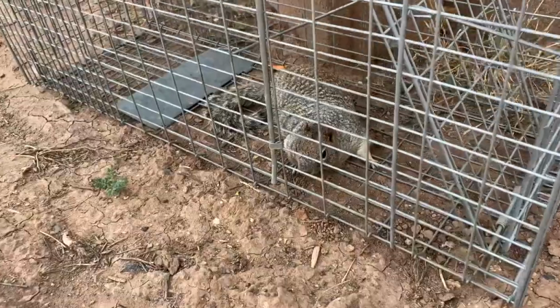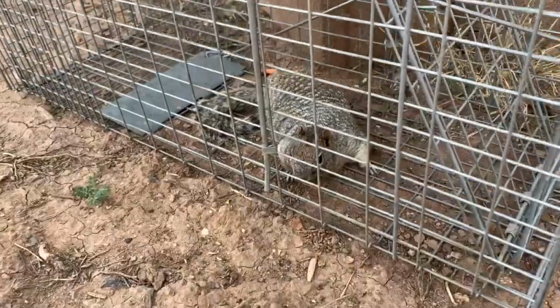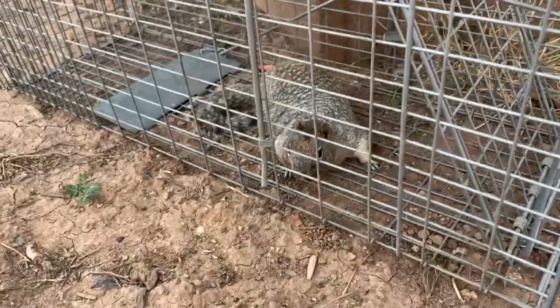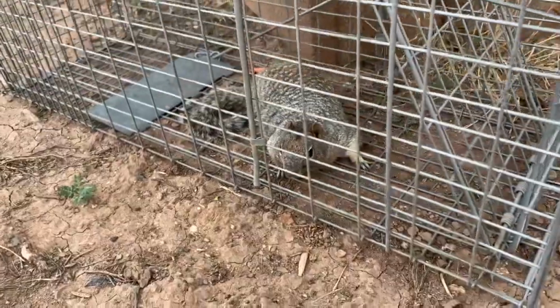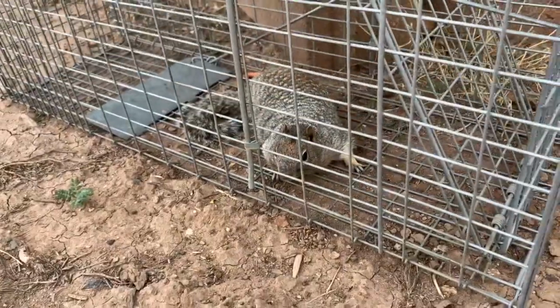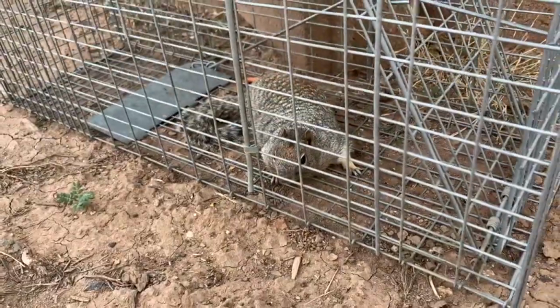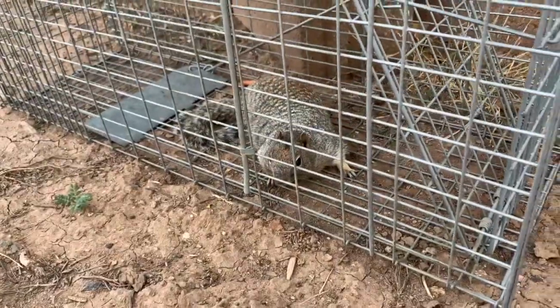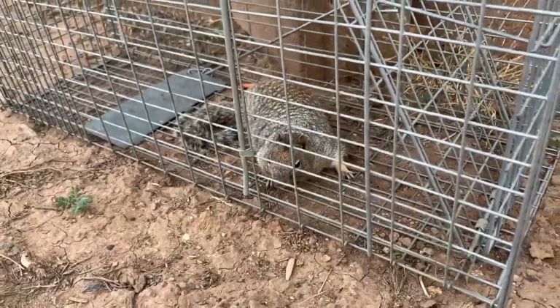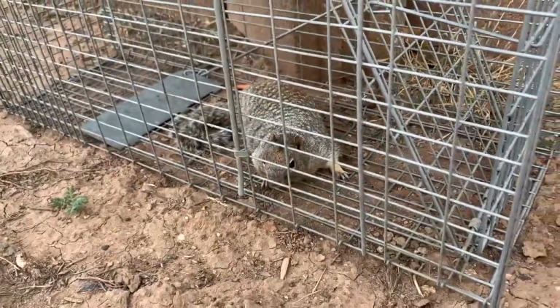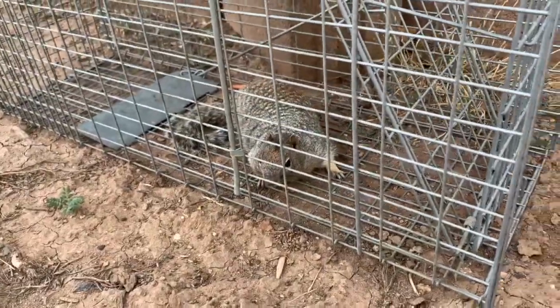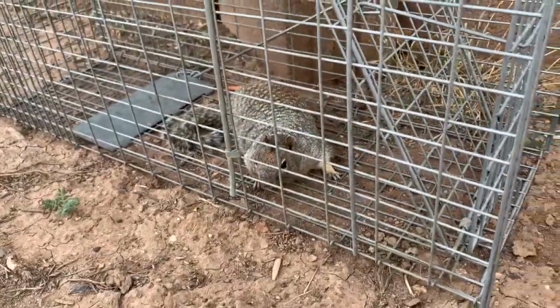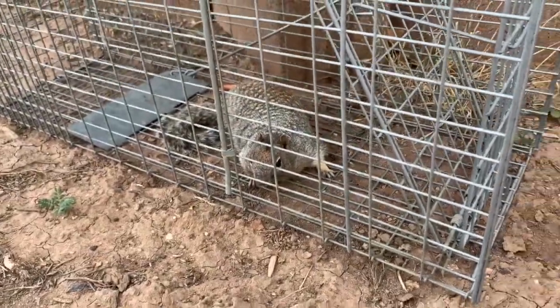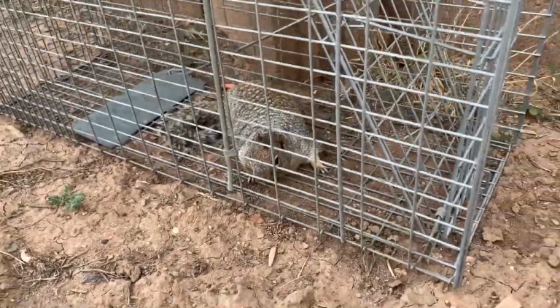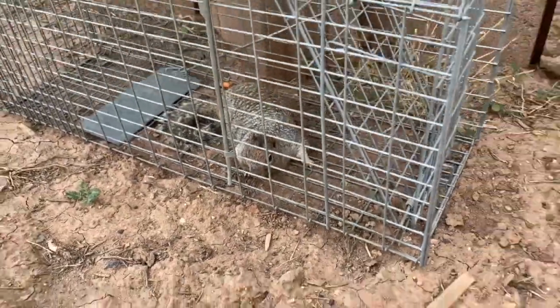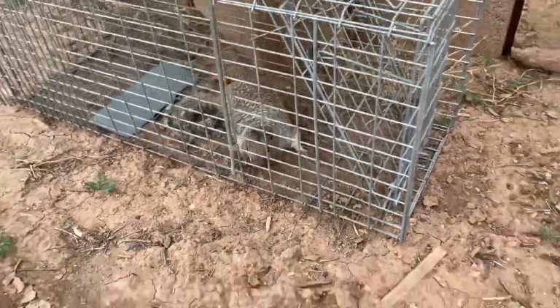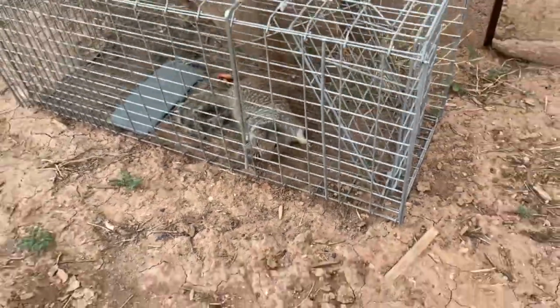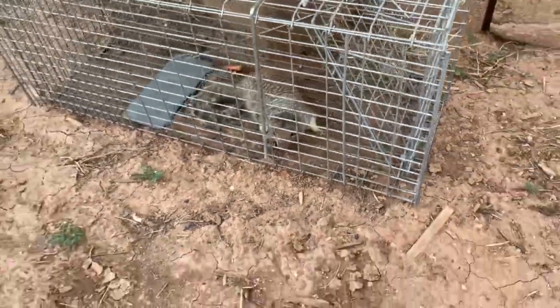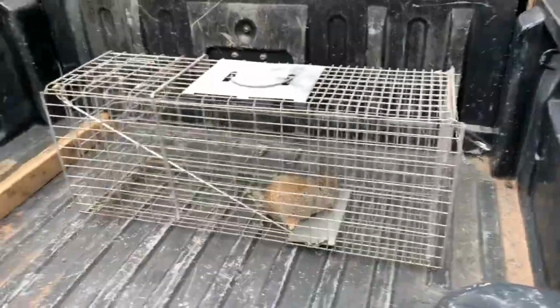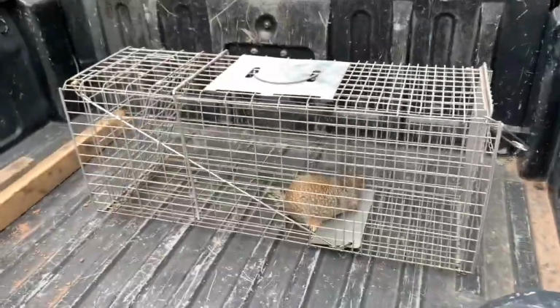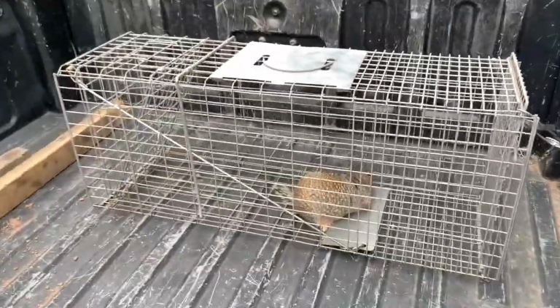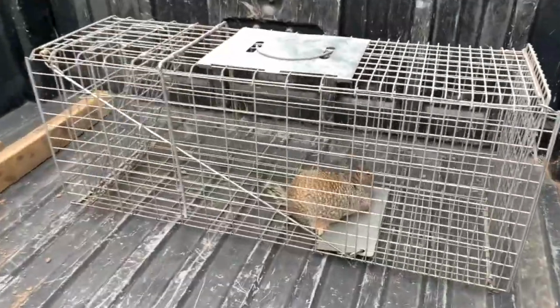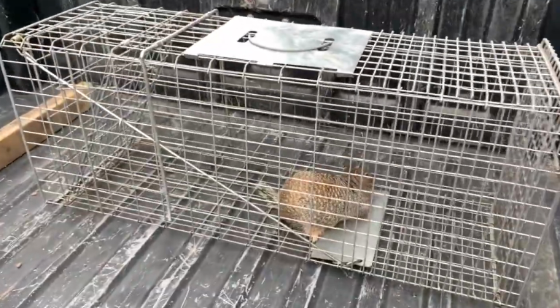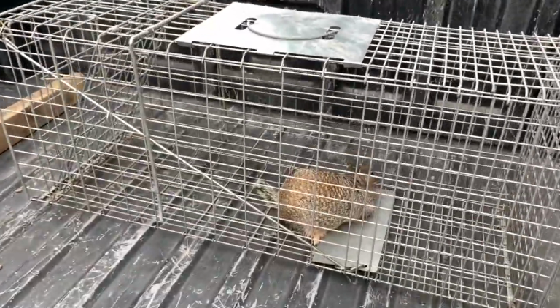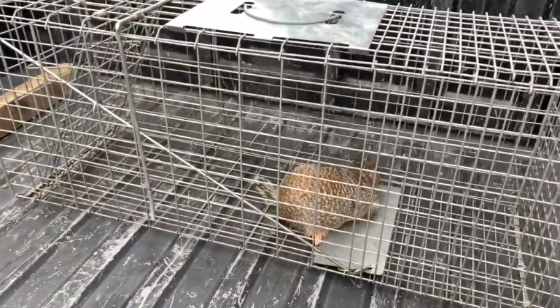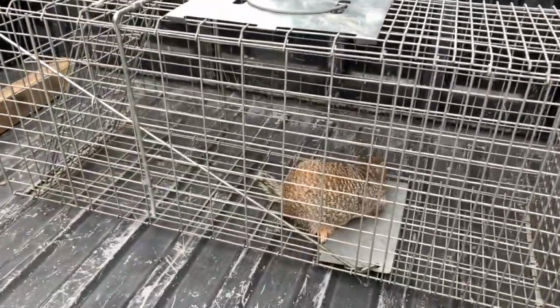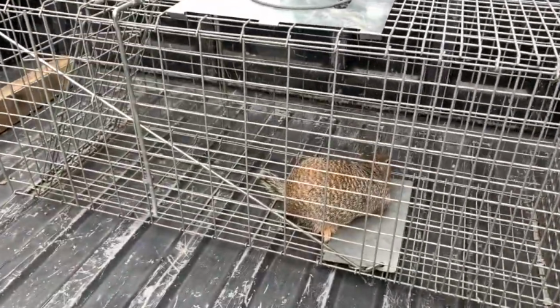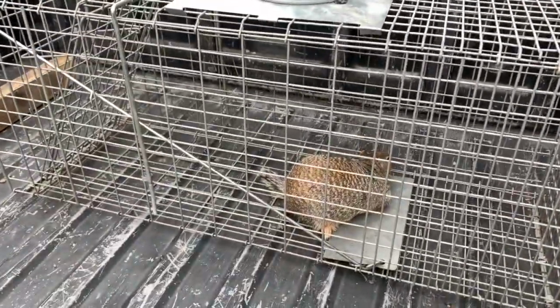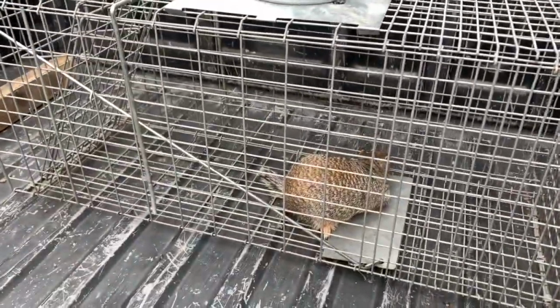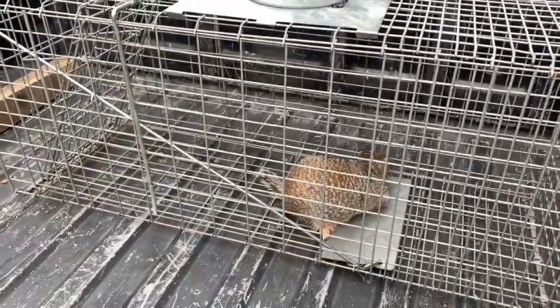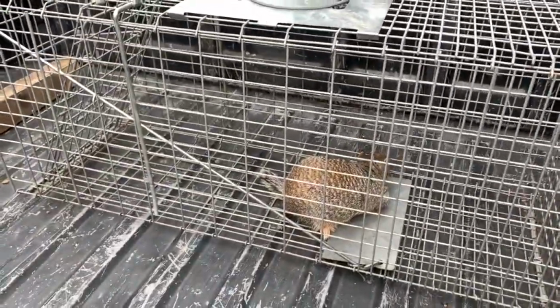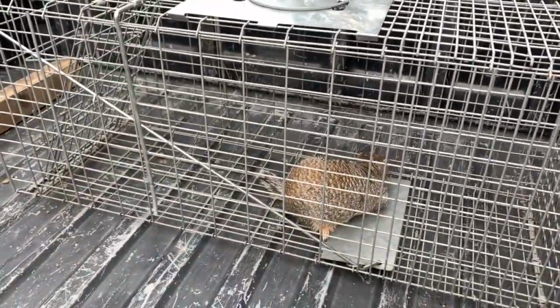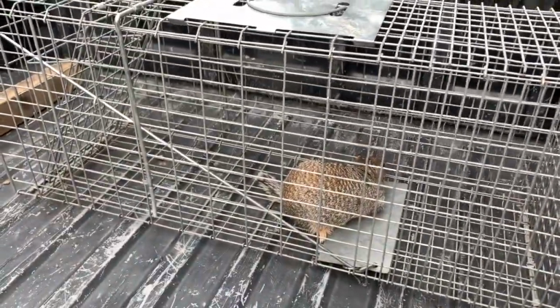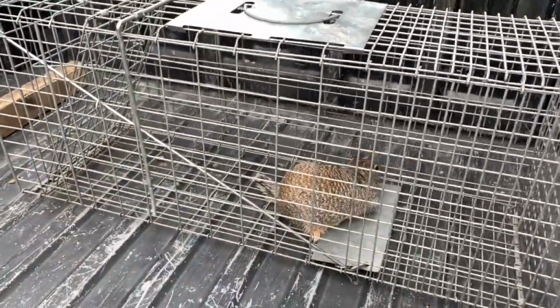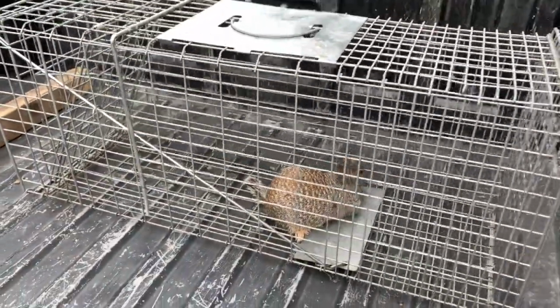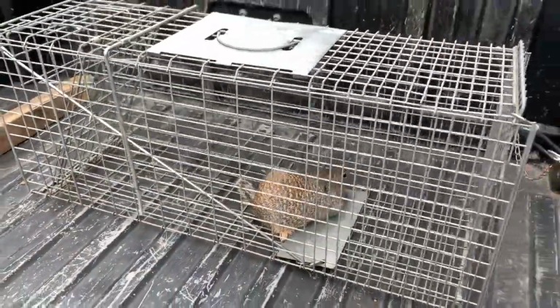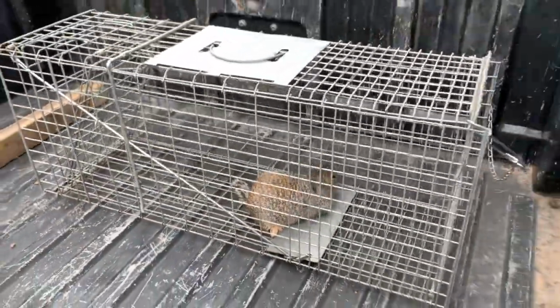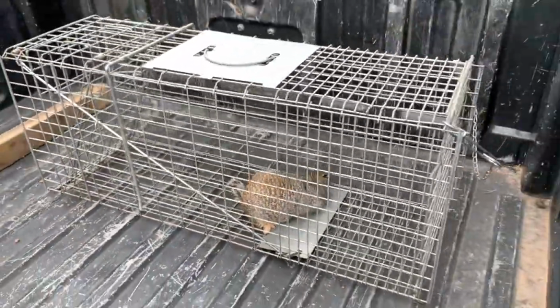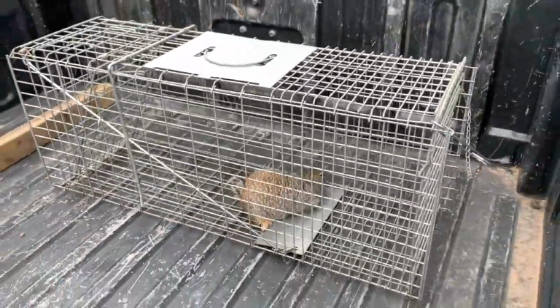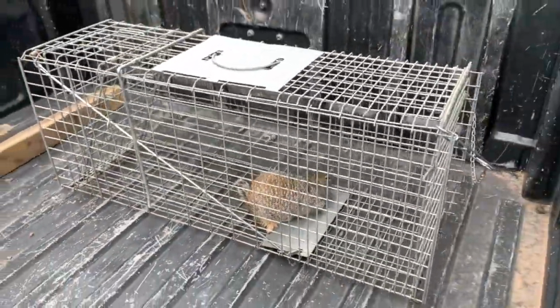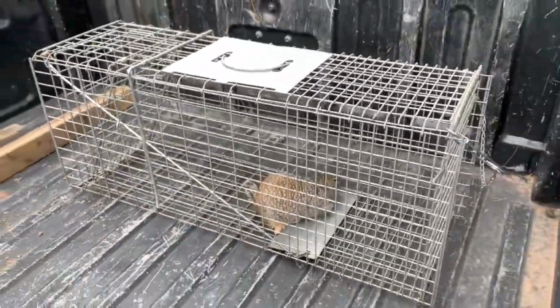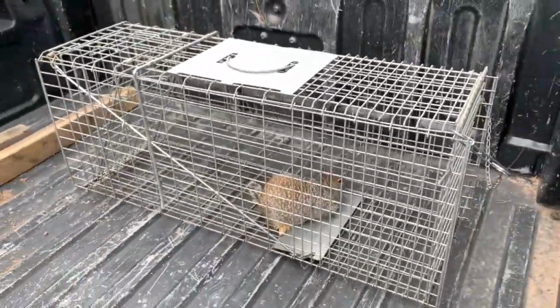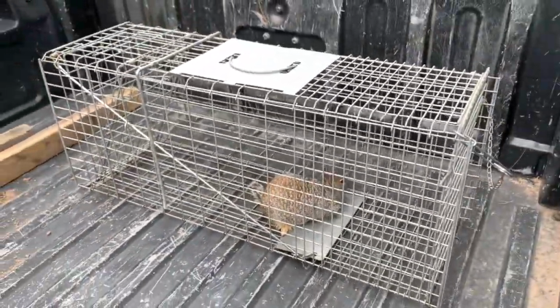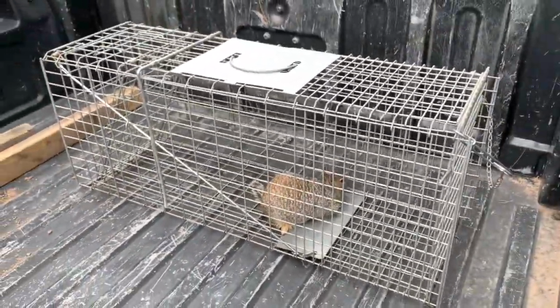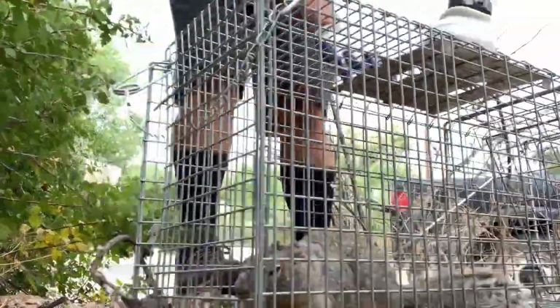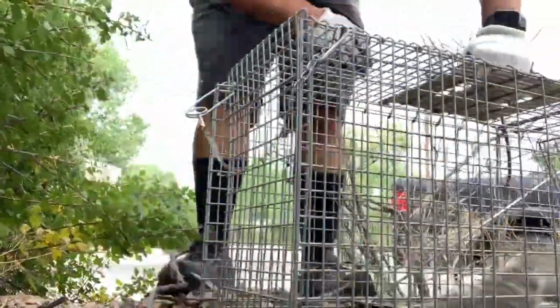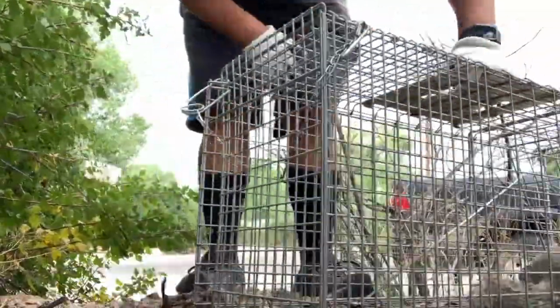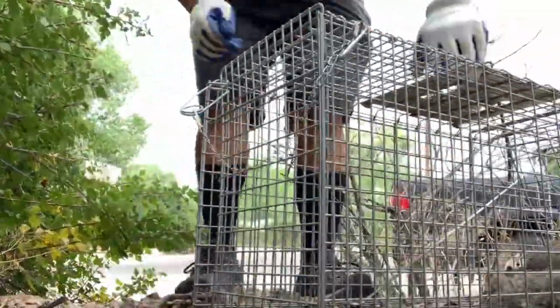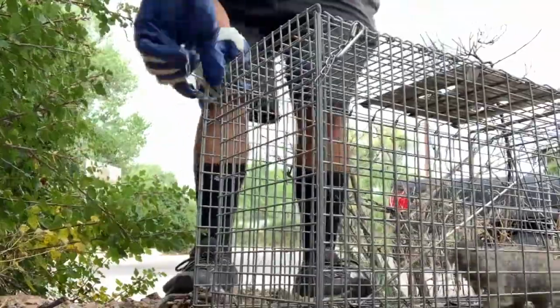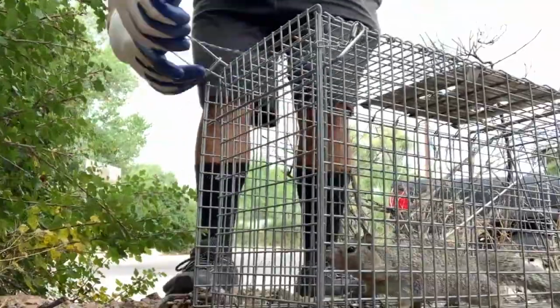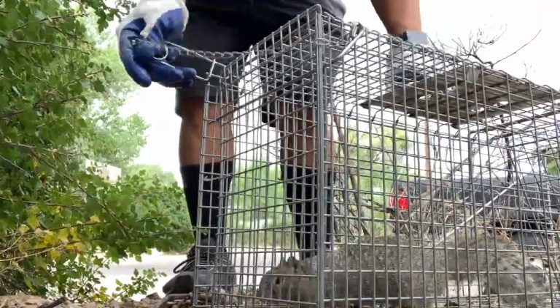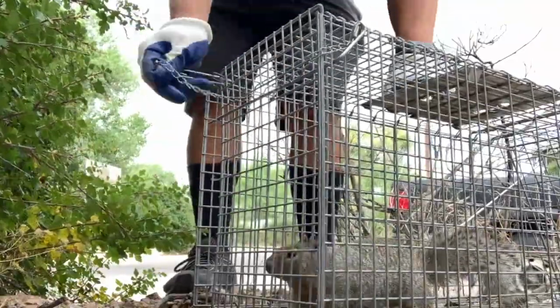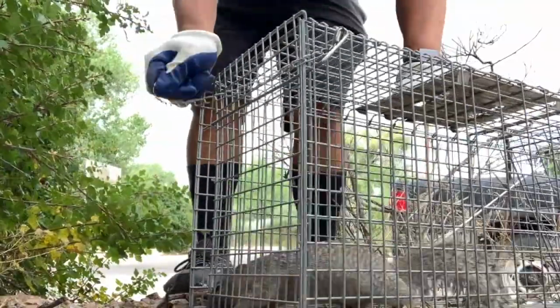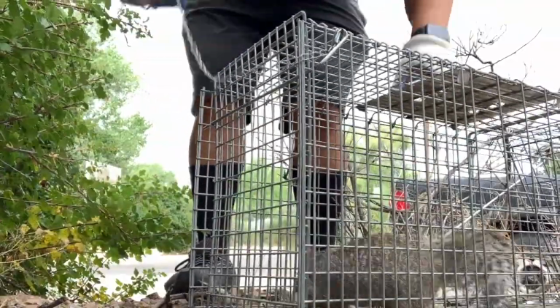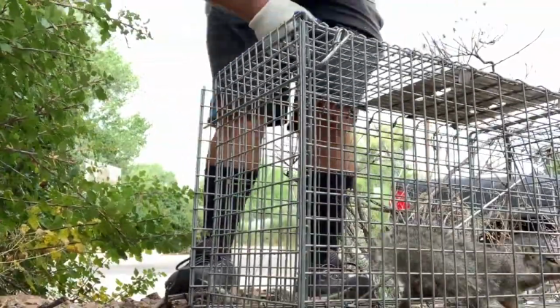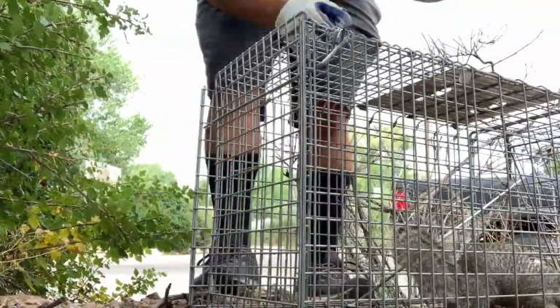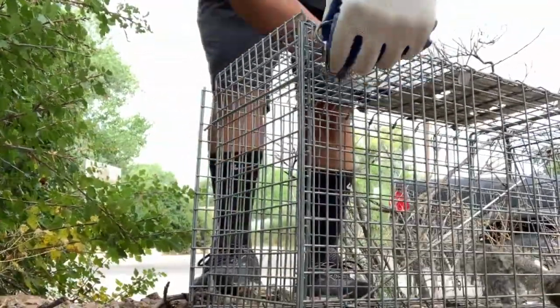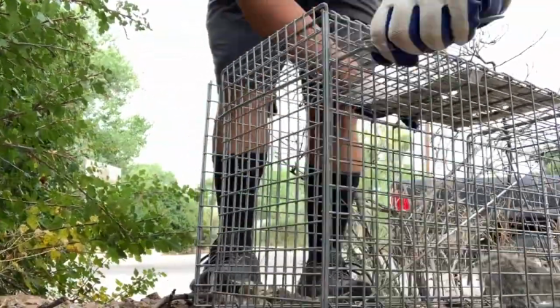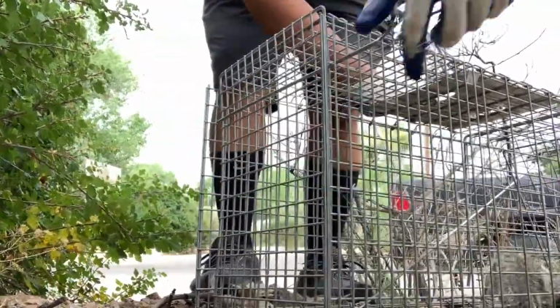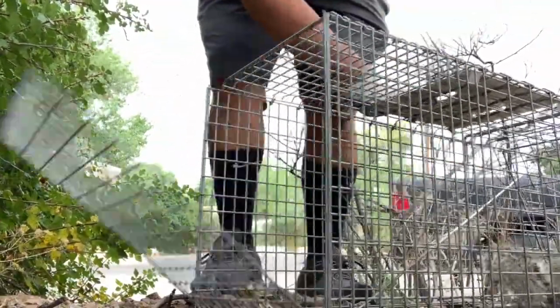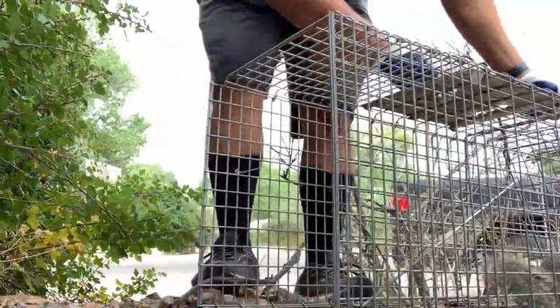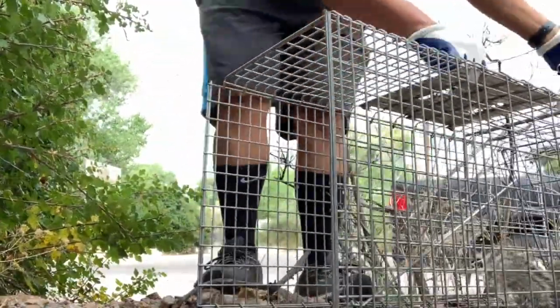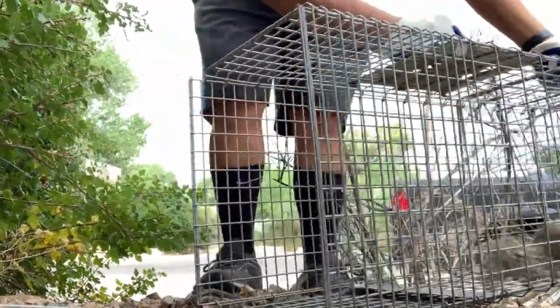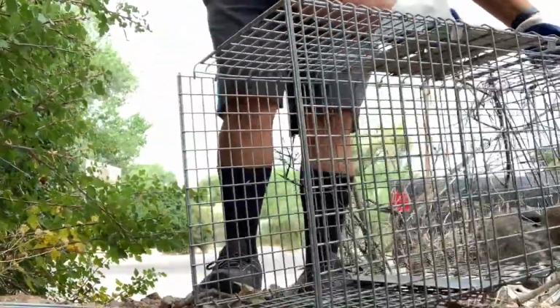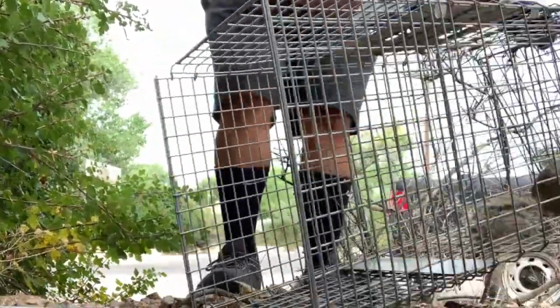Hello! Thanks for joining me today. In this video, I will show you how to catch and release a squirrel into the wilderness.